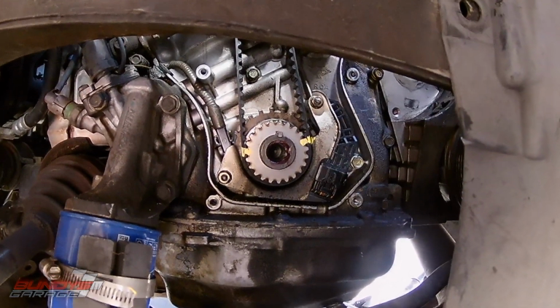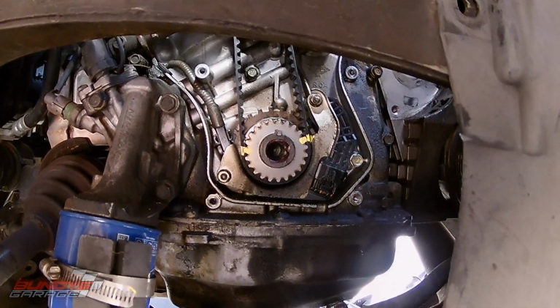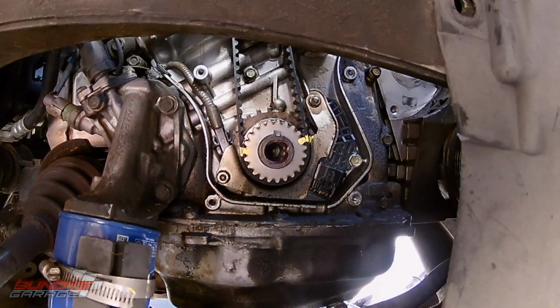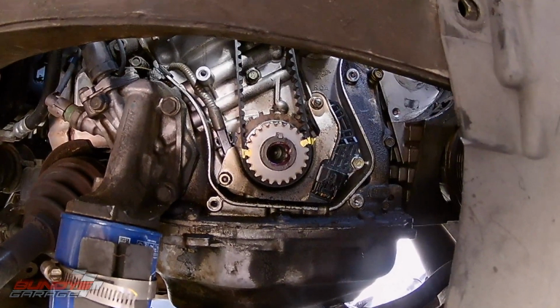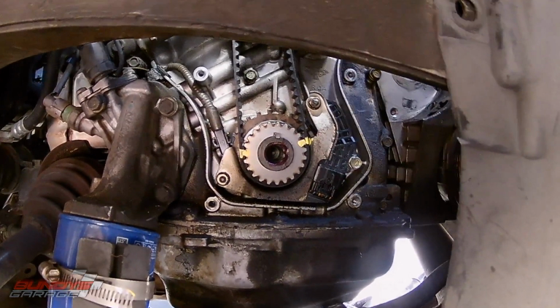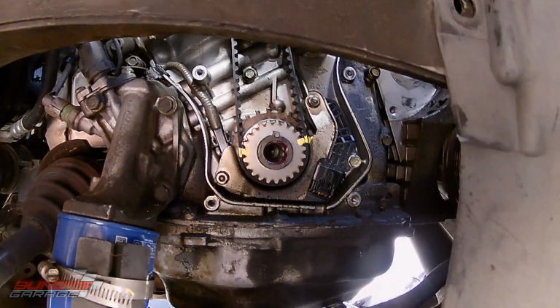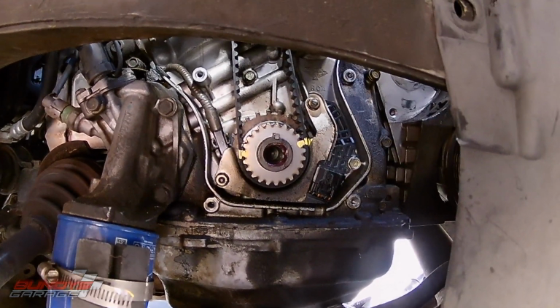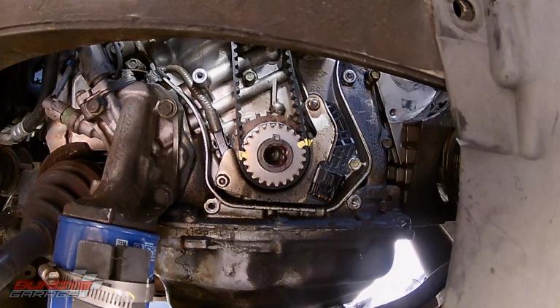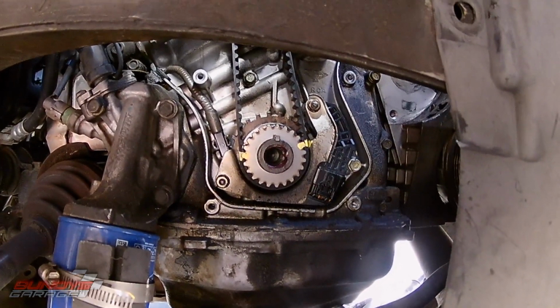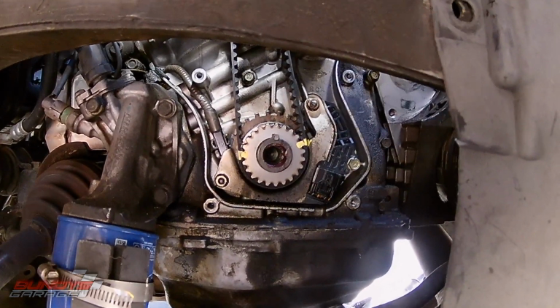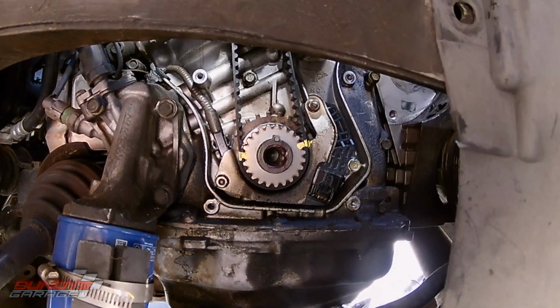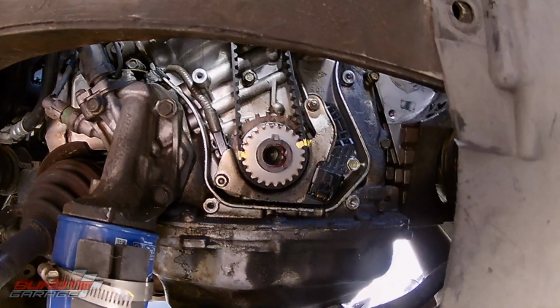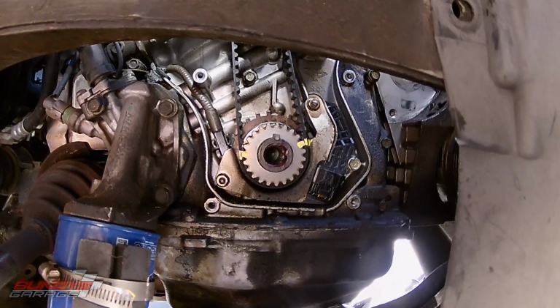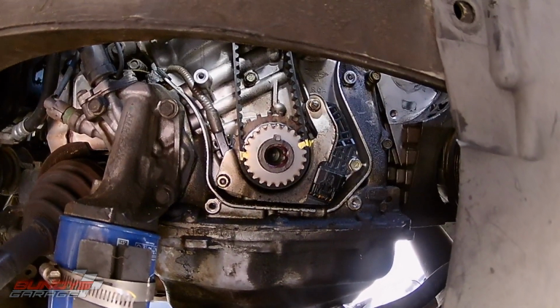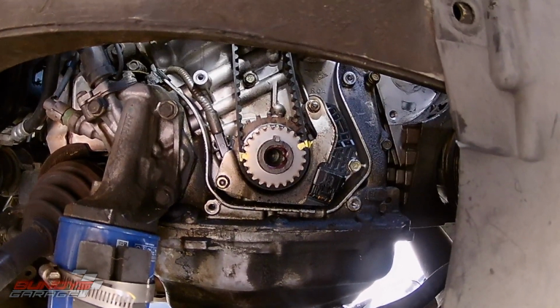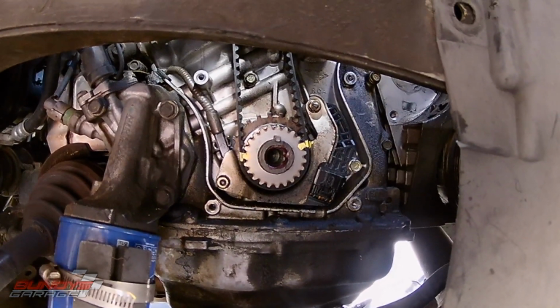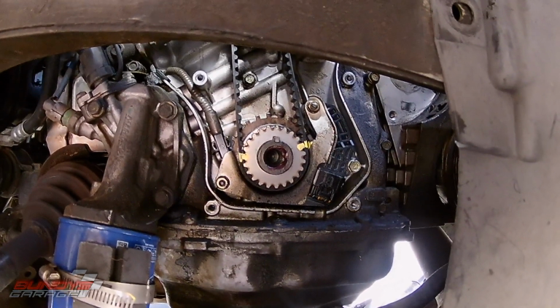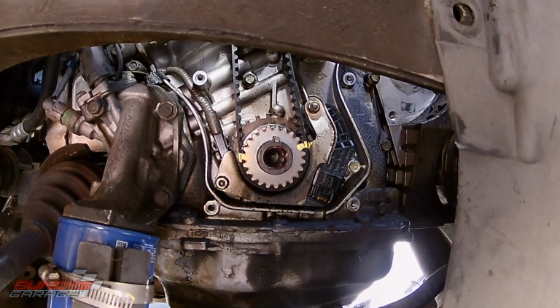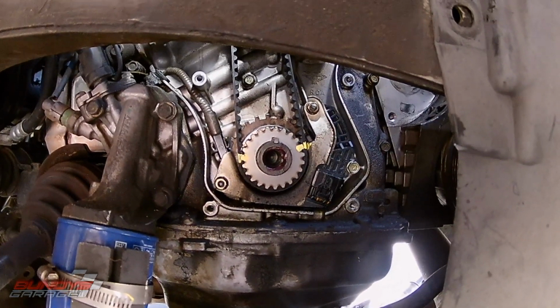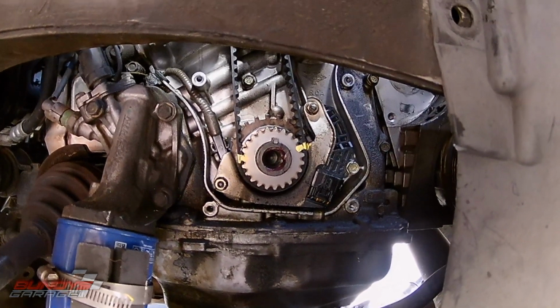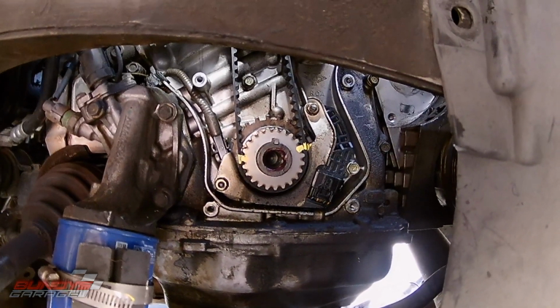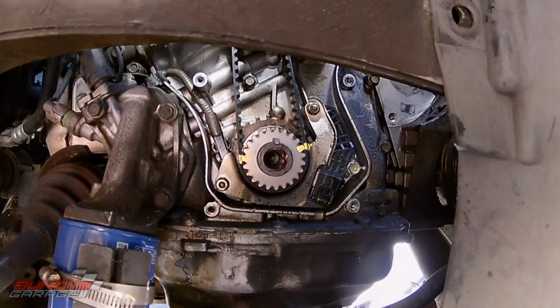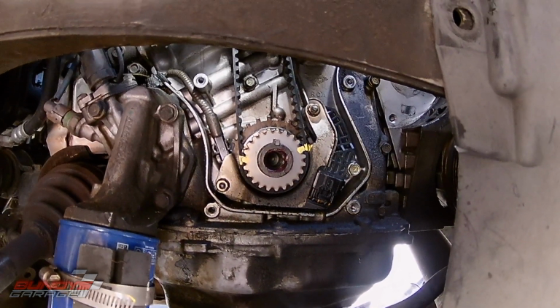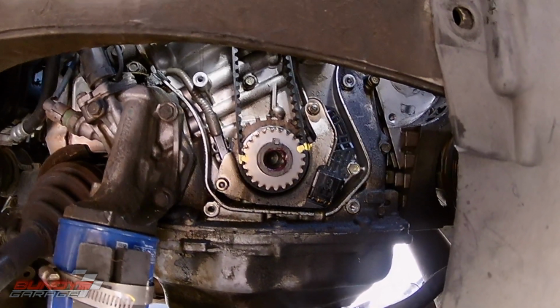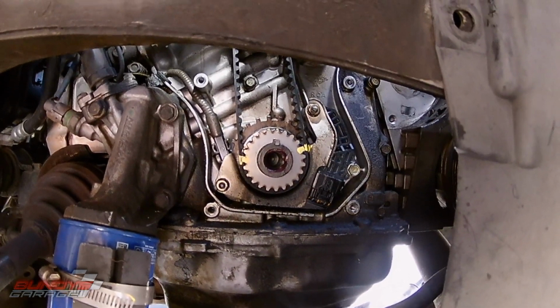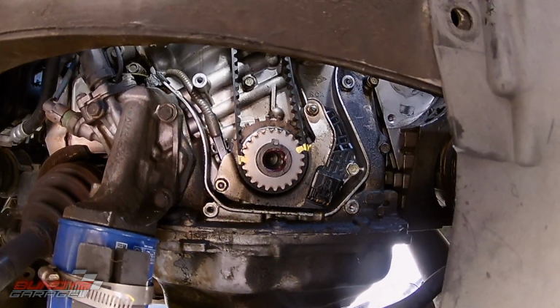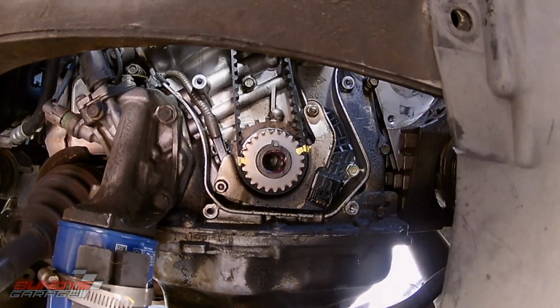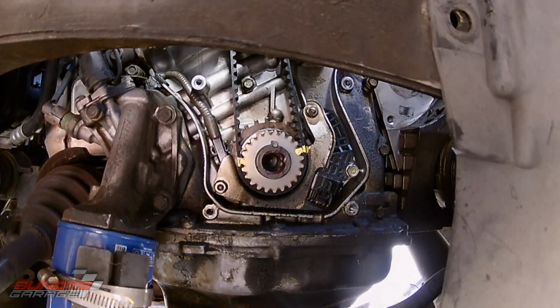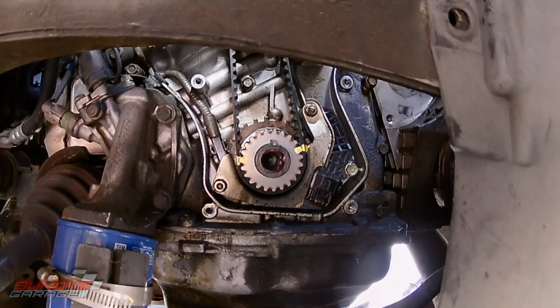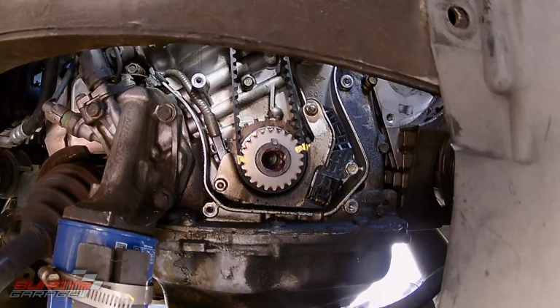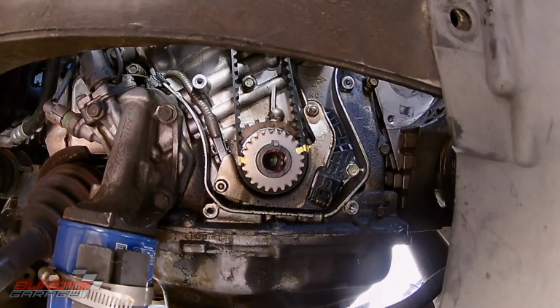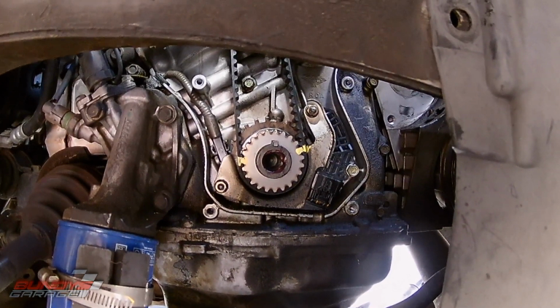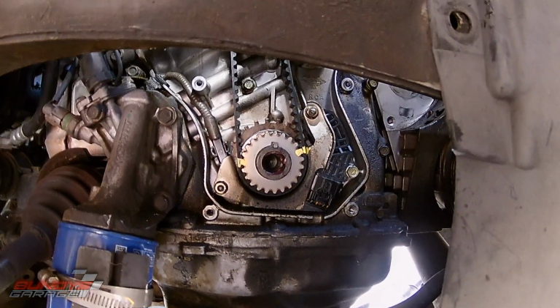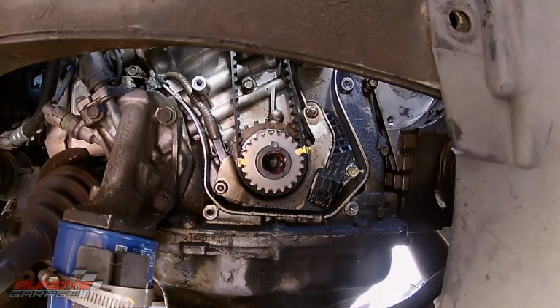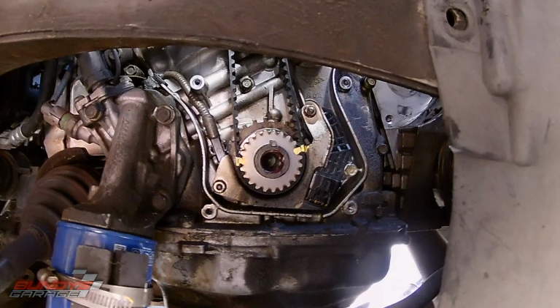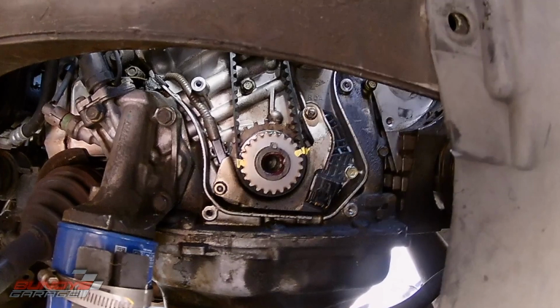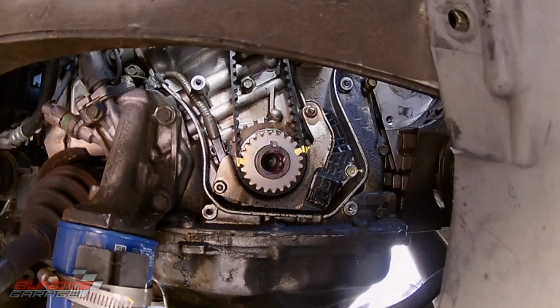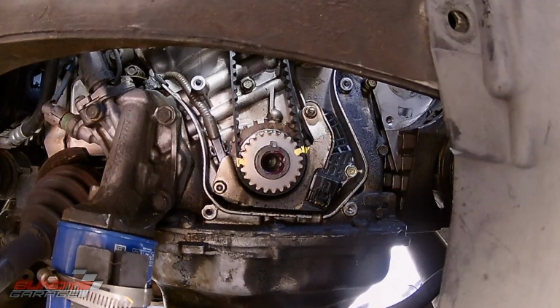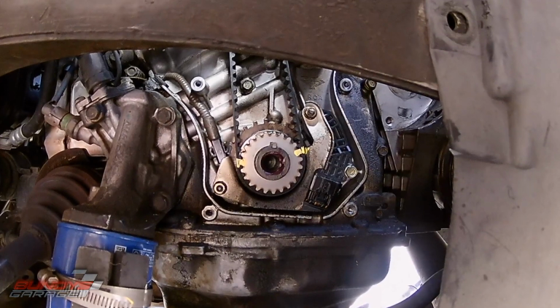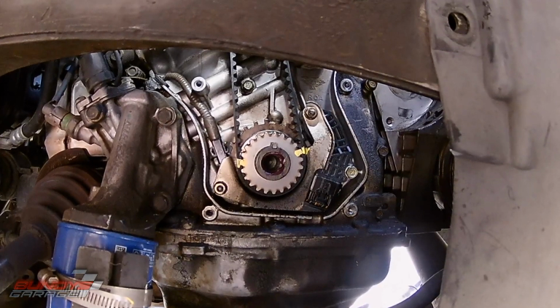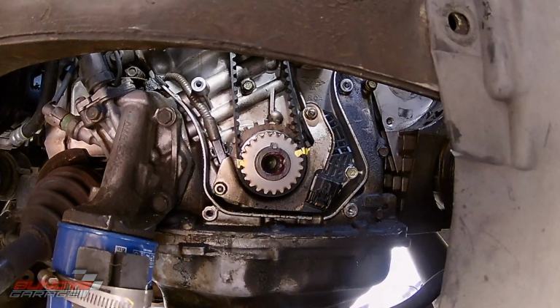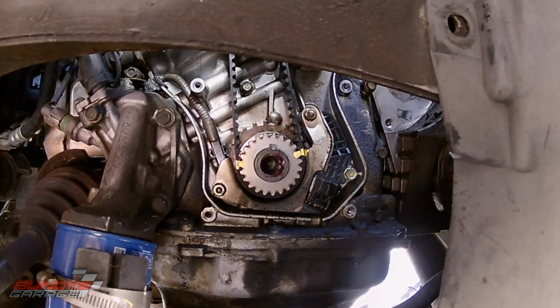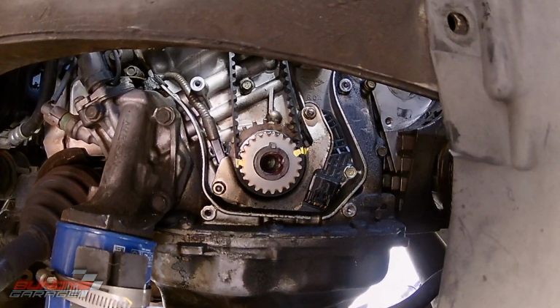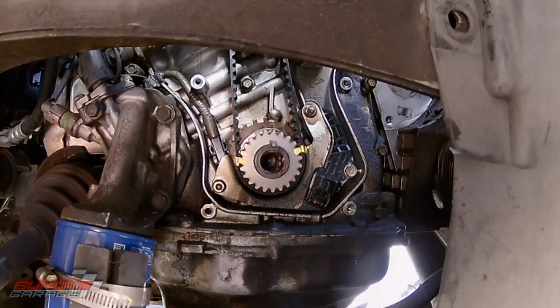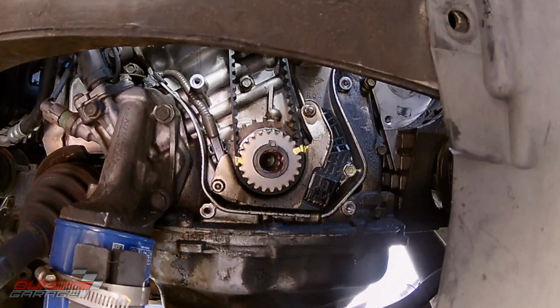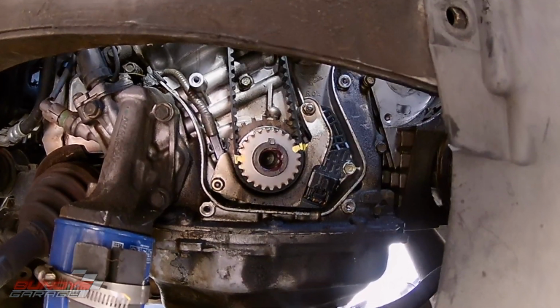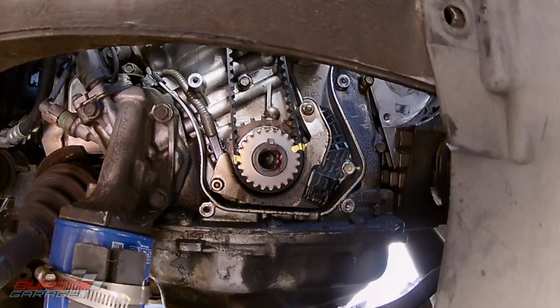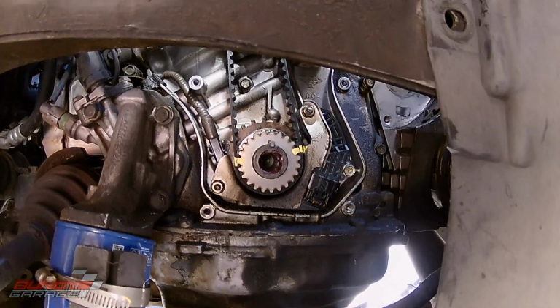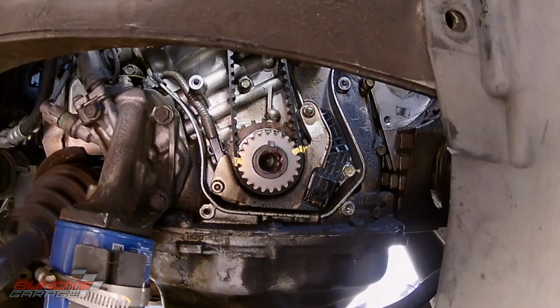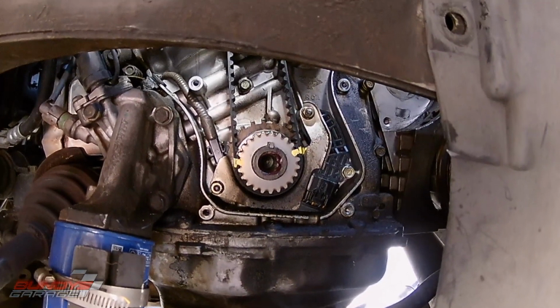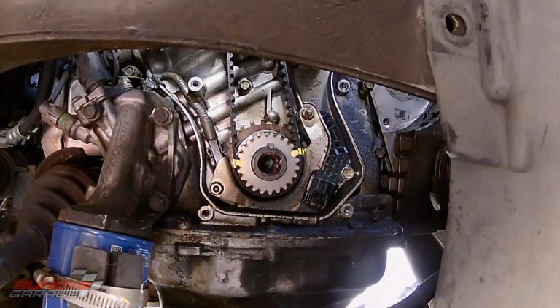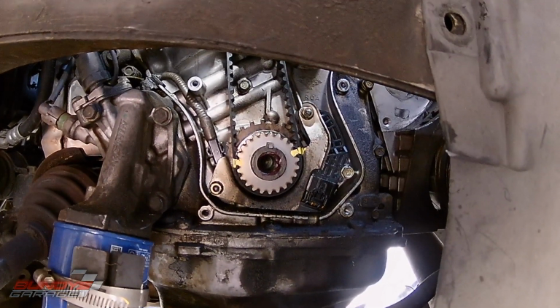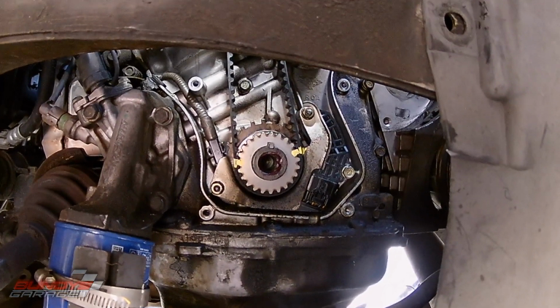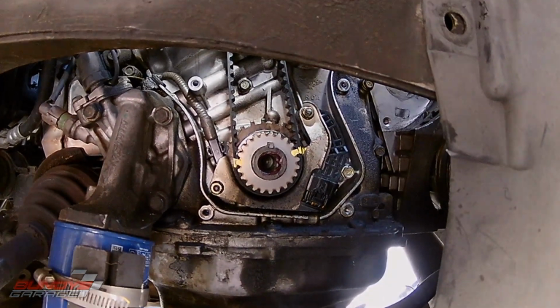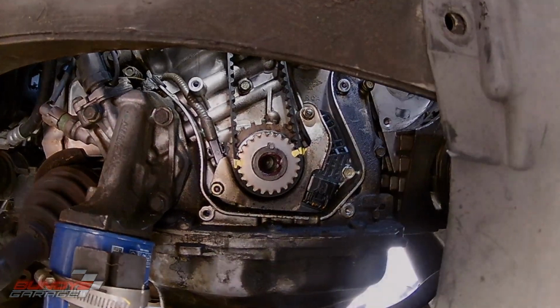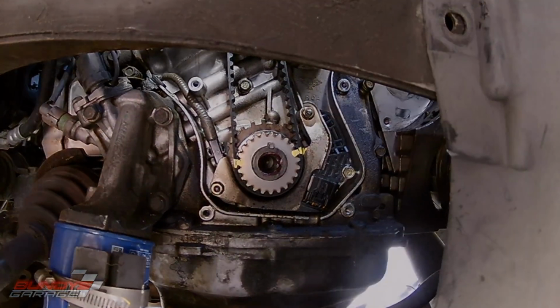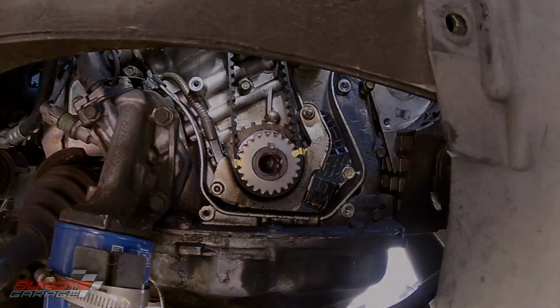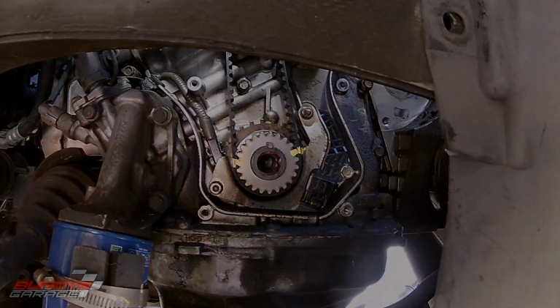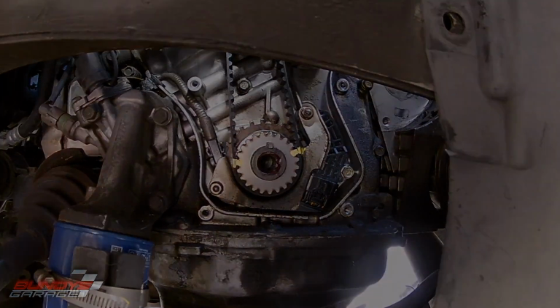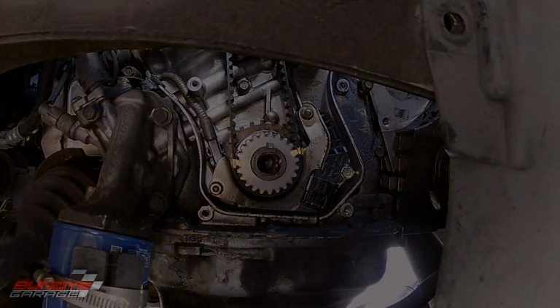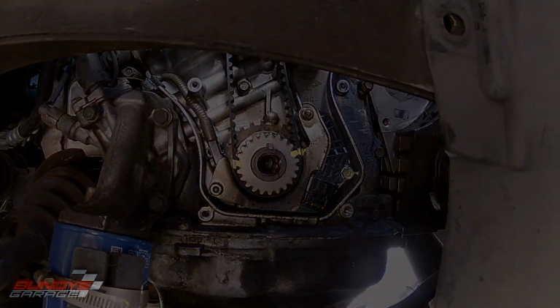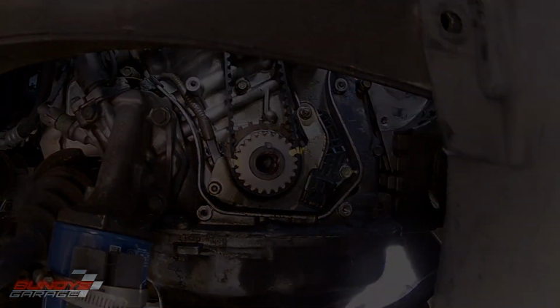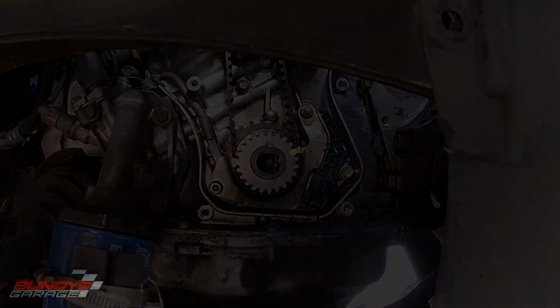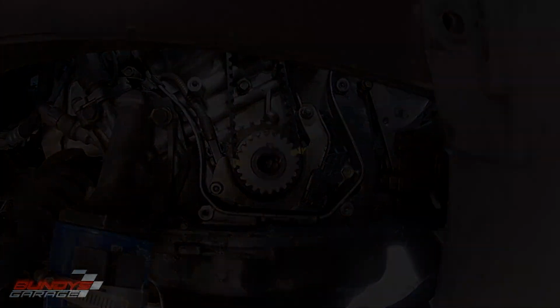The crankshaft pulley came off - you just grab it and pull it straight off. You don't need a tool or anything to get it off, it just comes straight off.